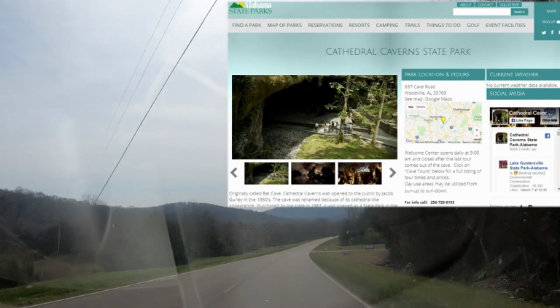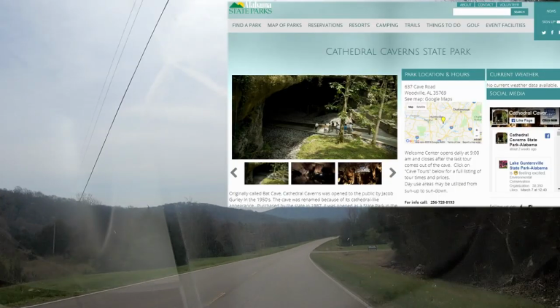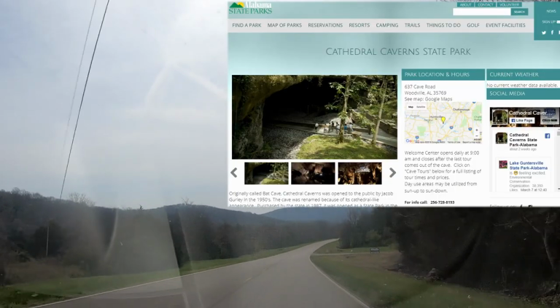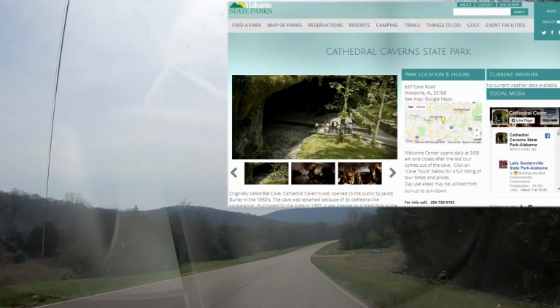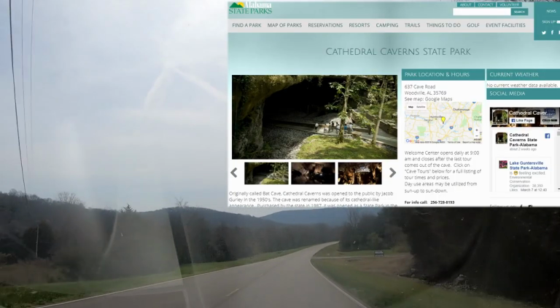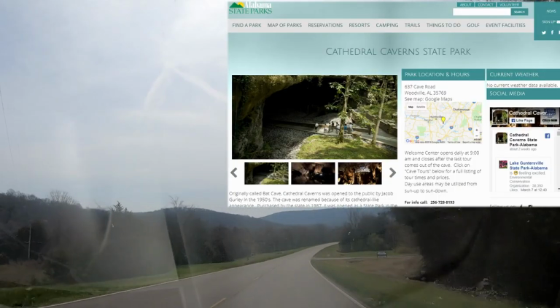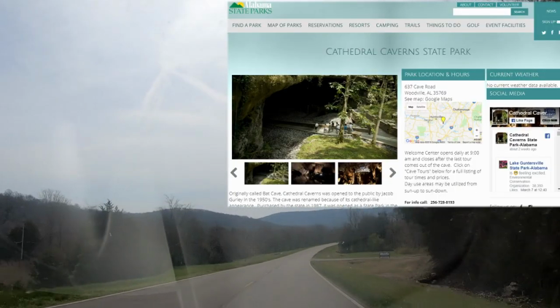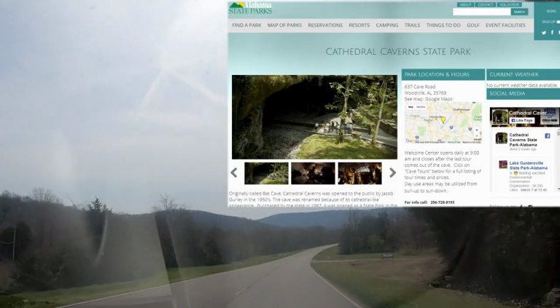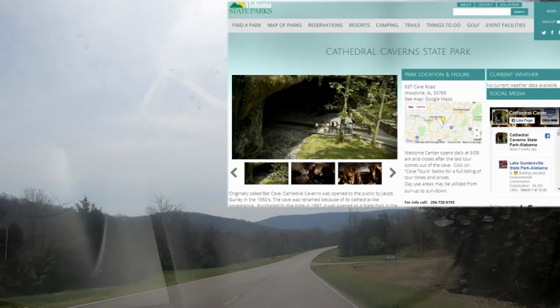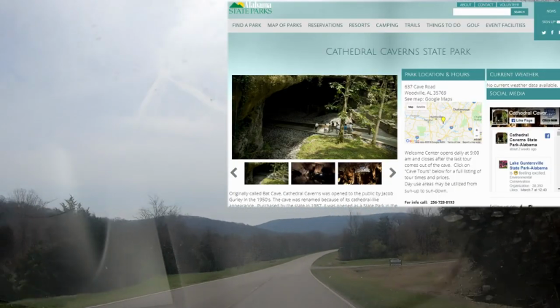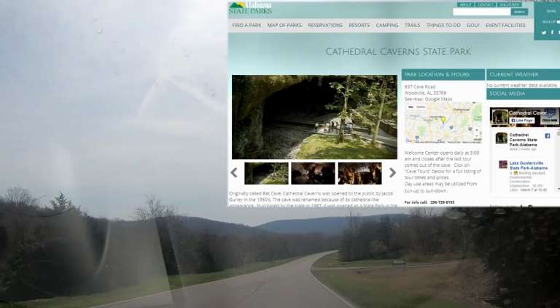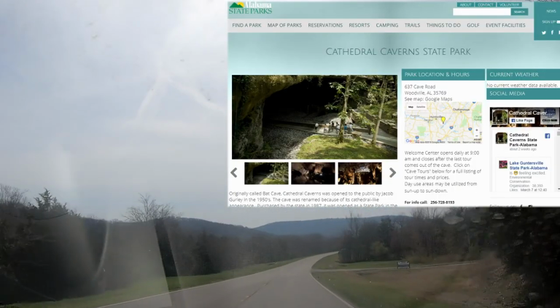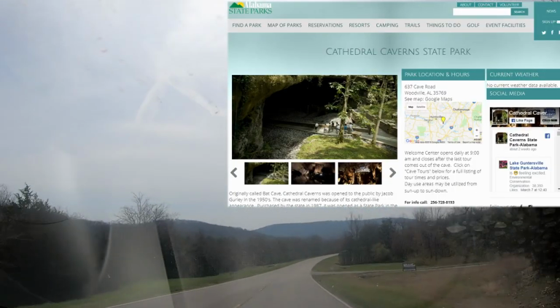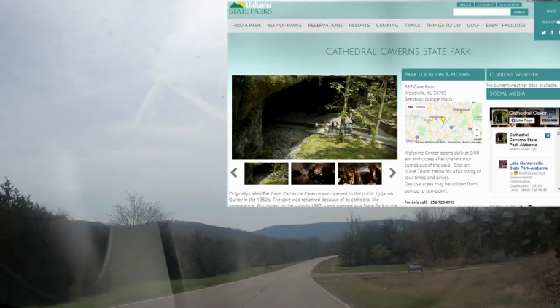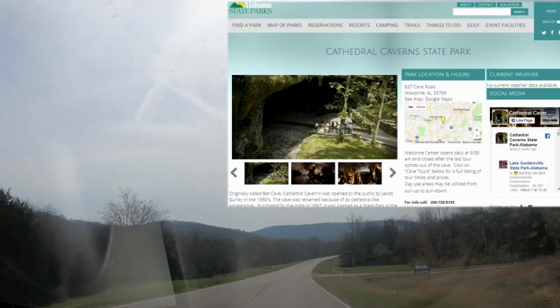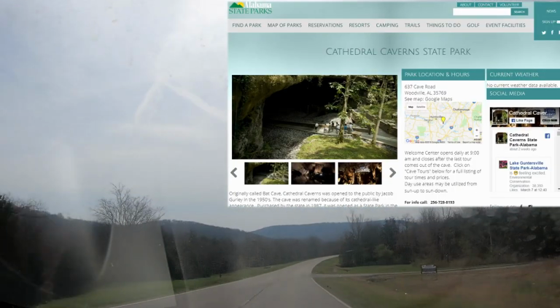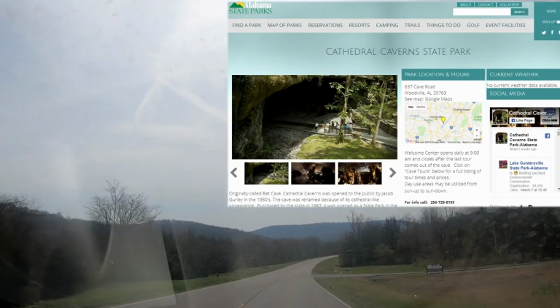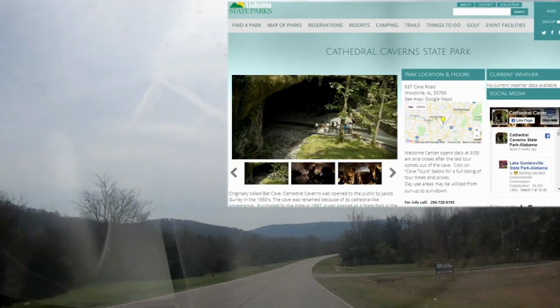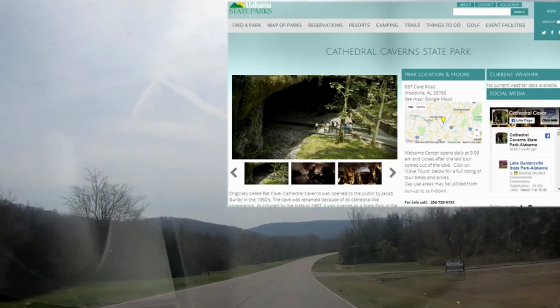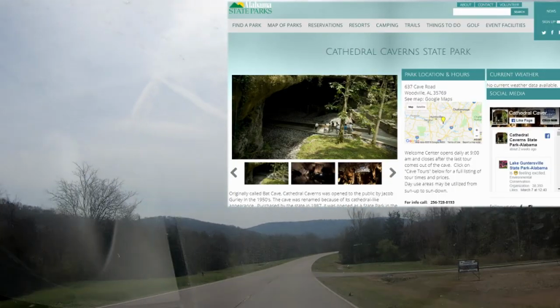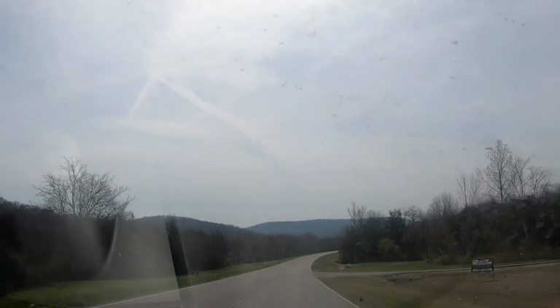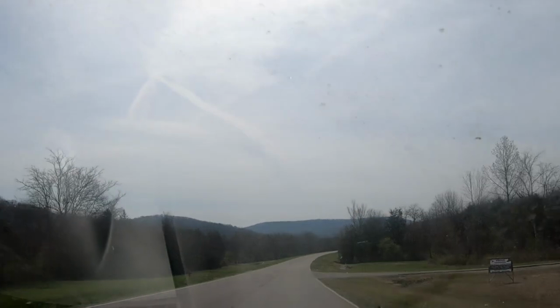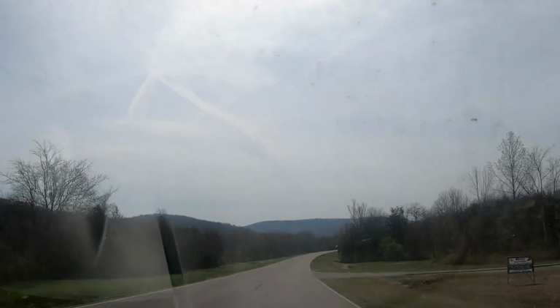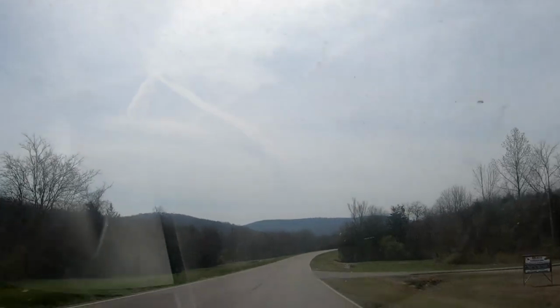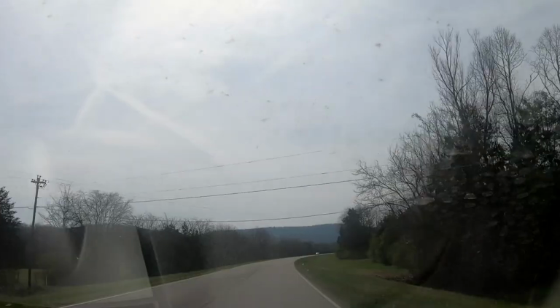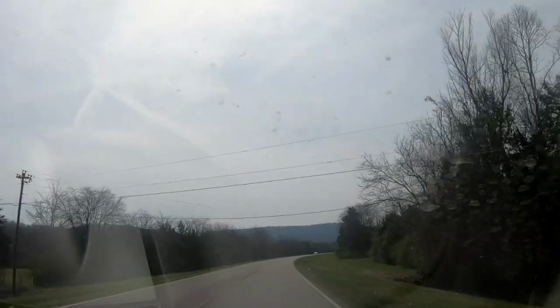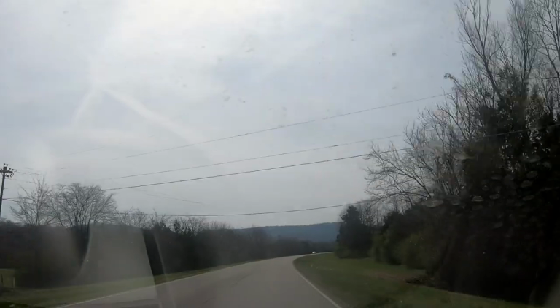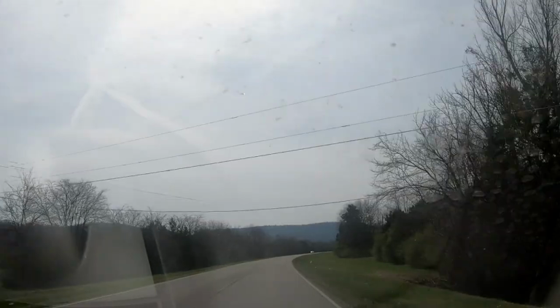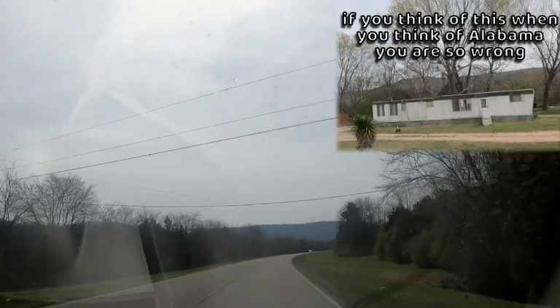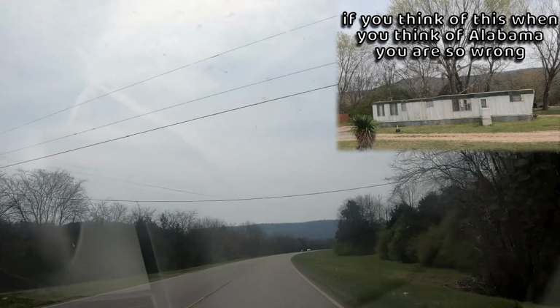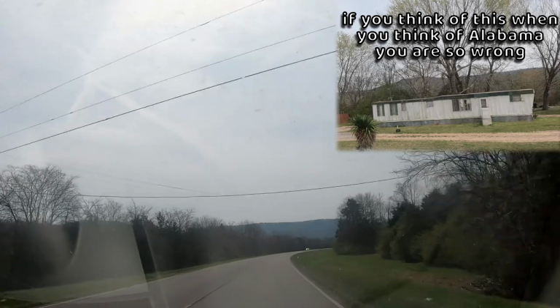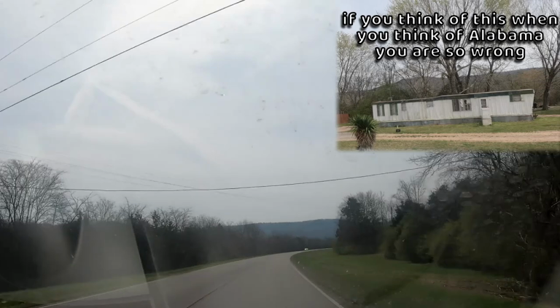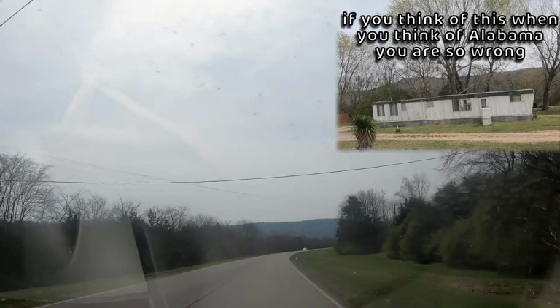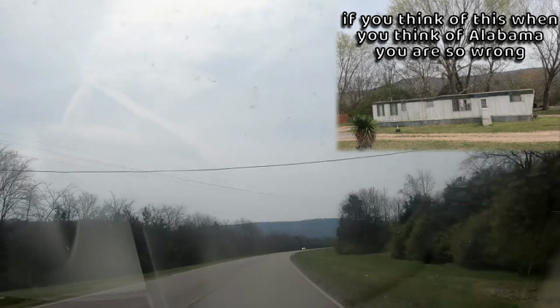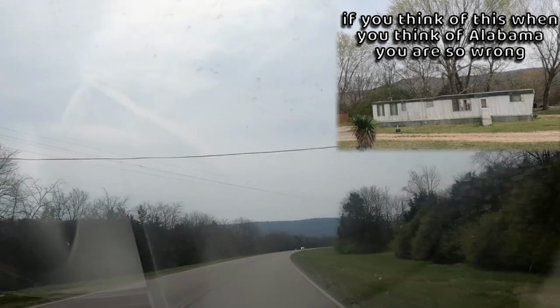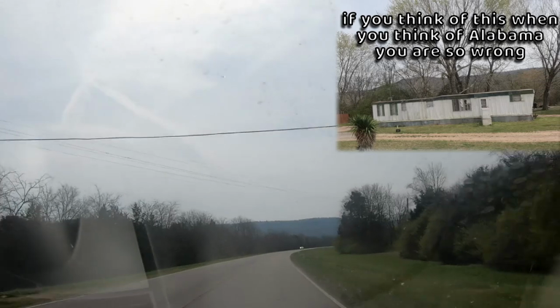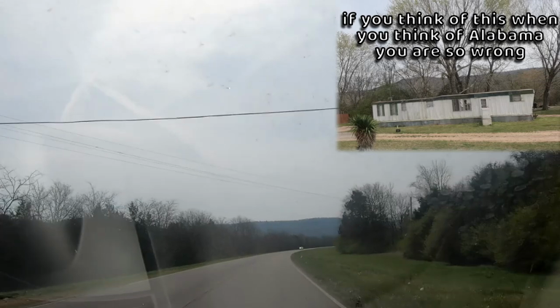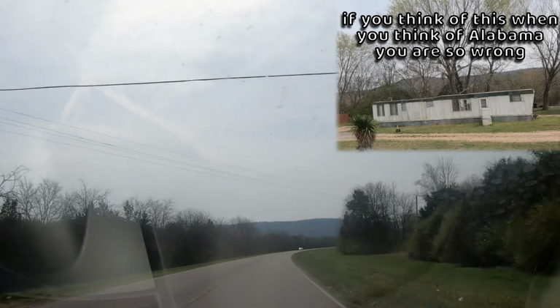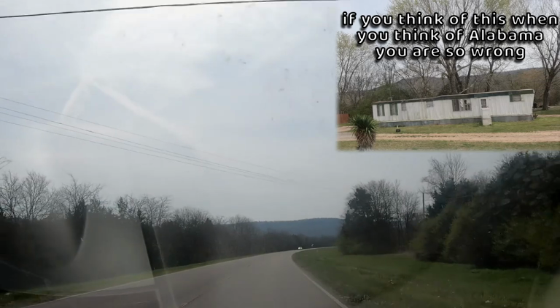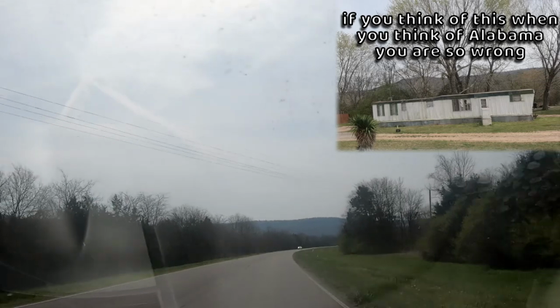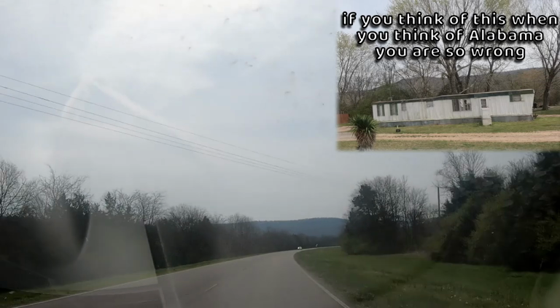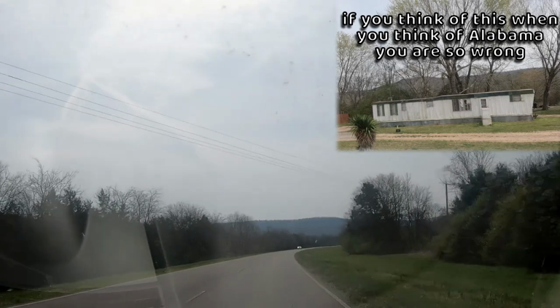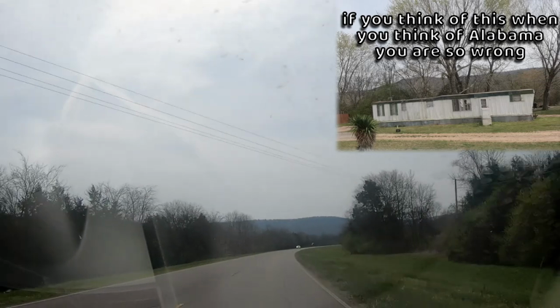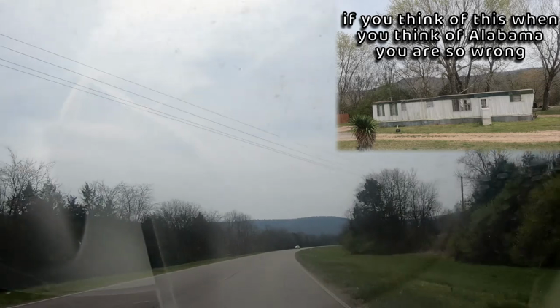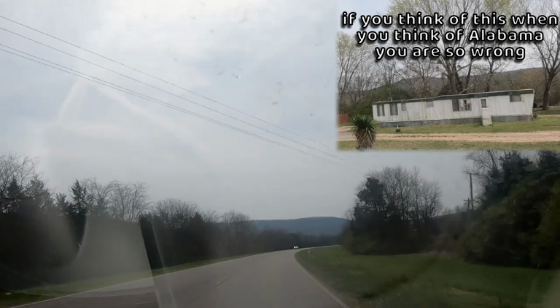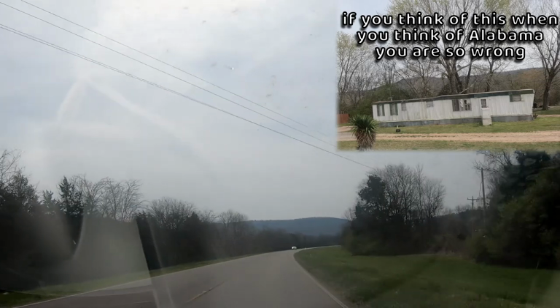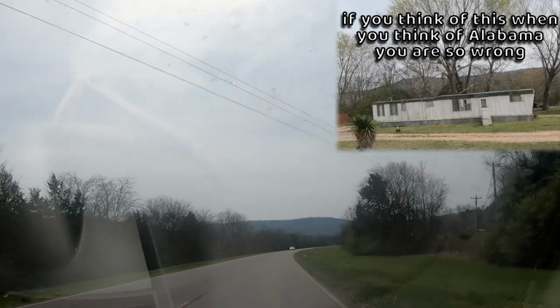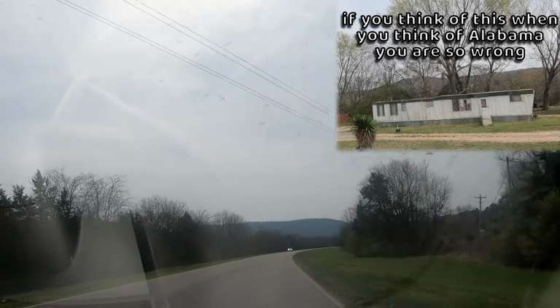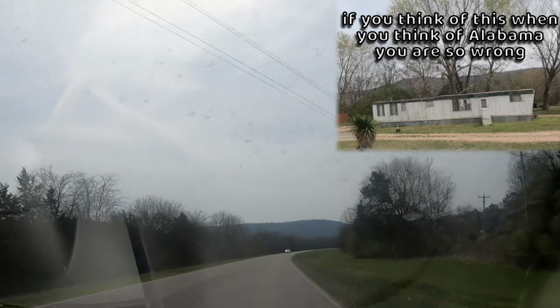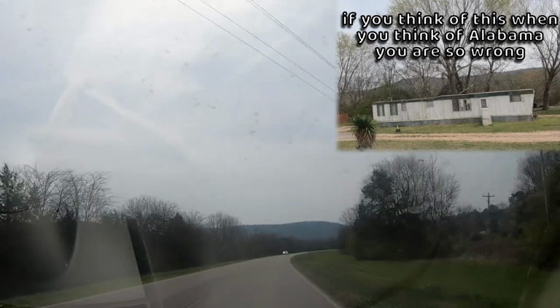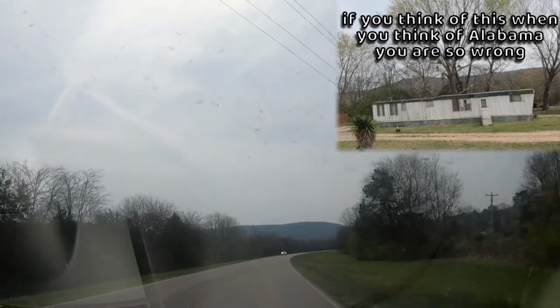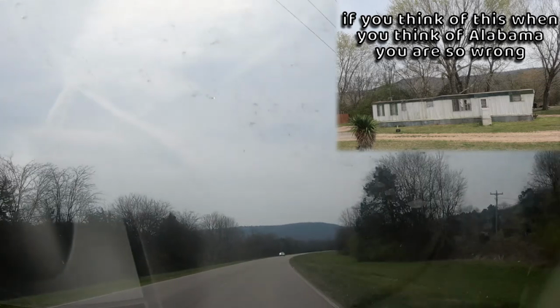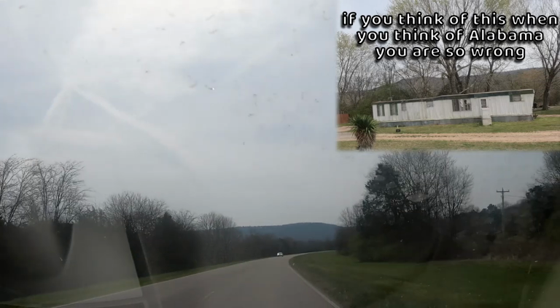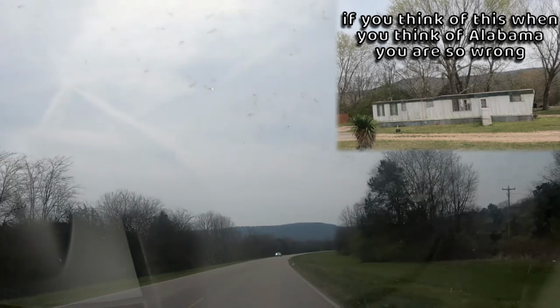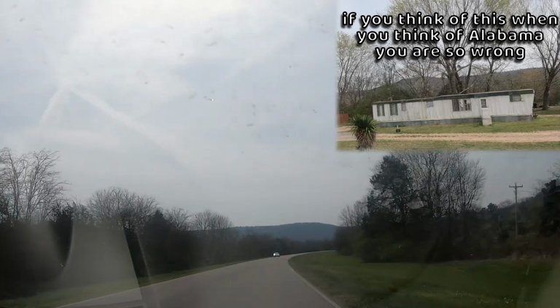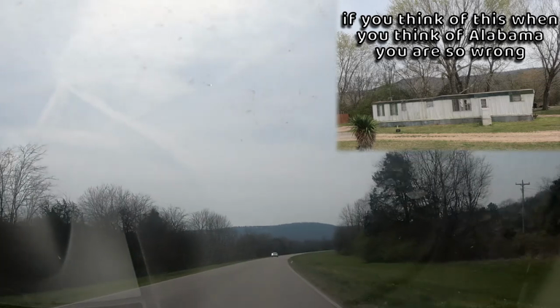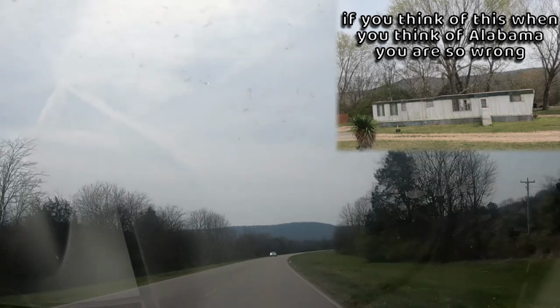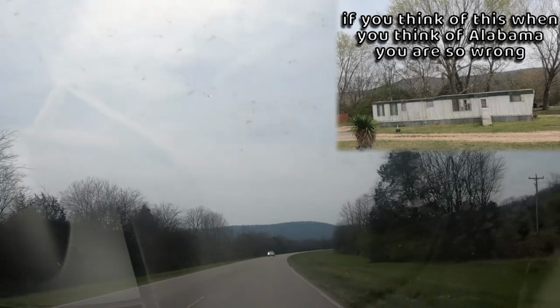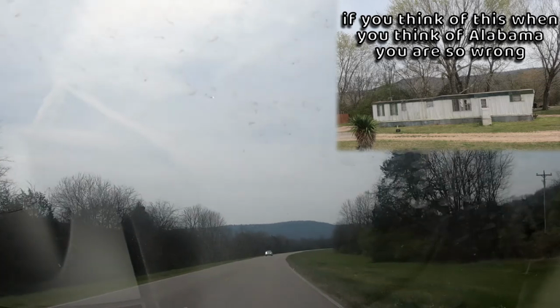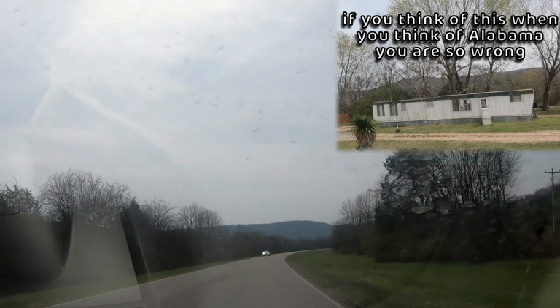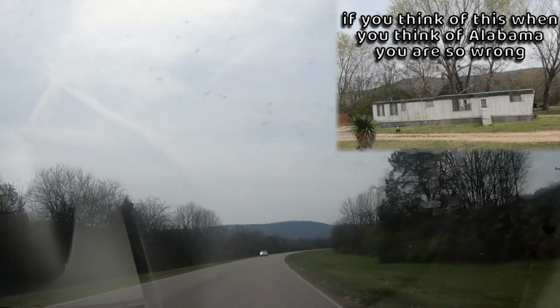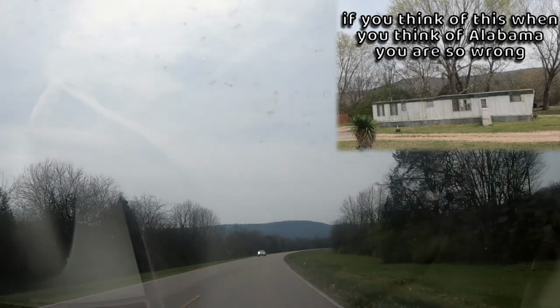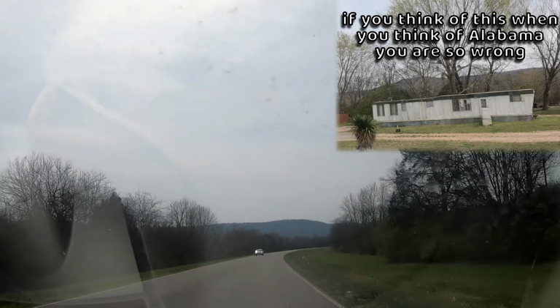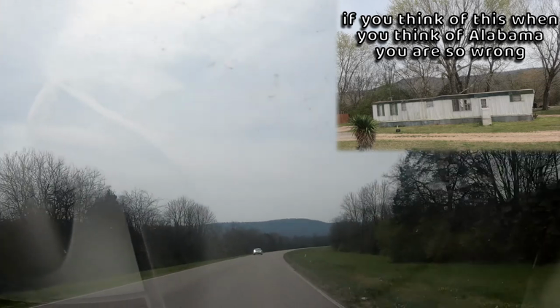Cathedral Caverns is a very large cave system. You walk for about three quarters of a mile each way and there are no tight squeezes.